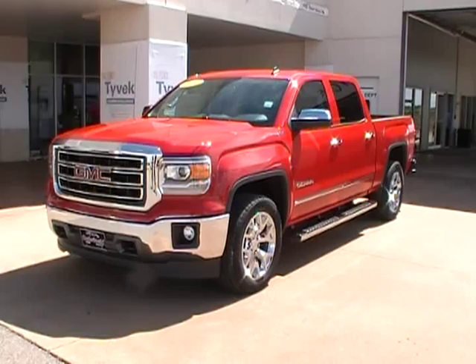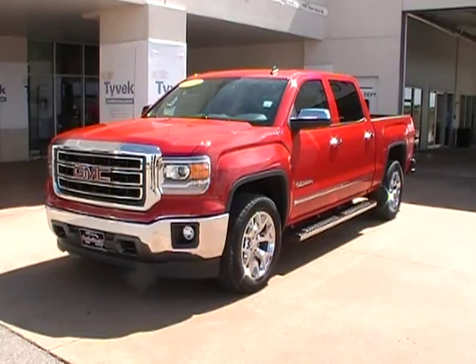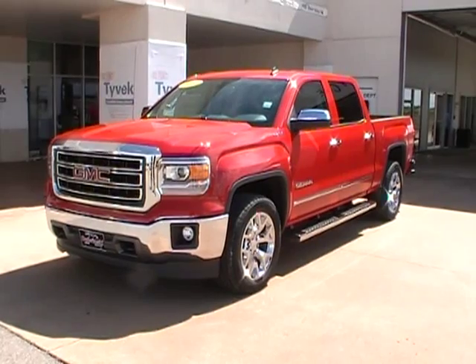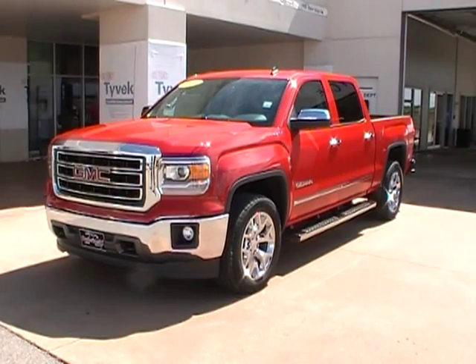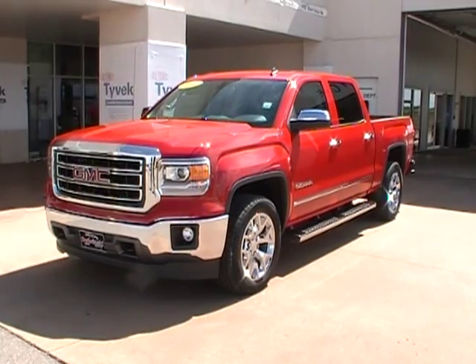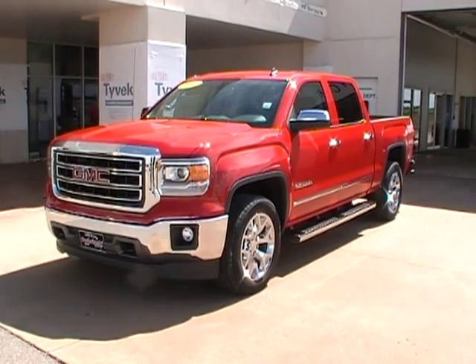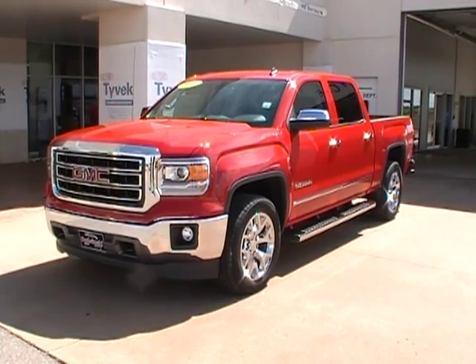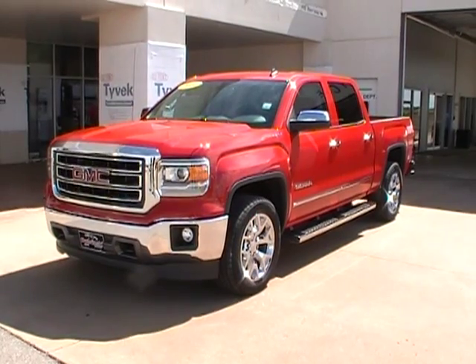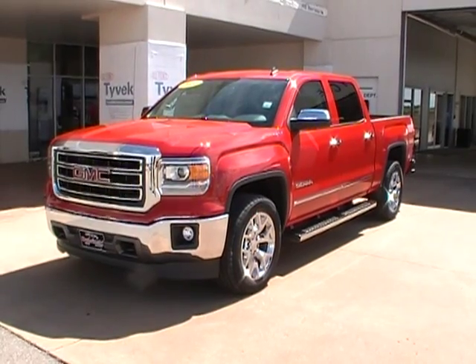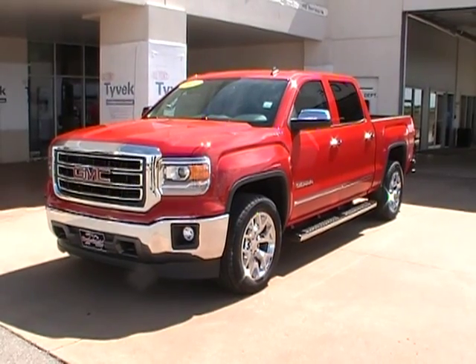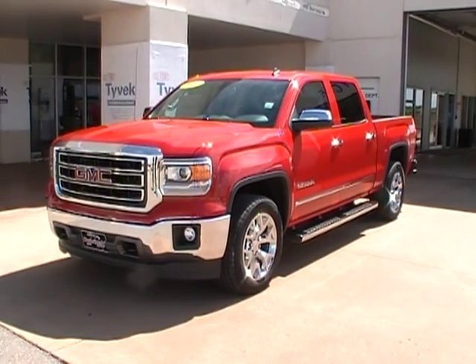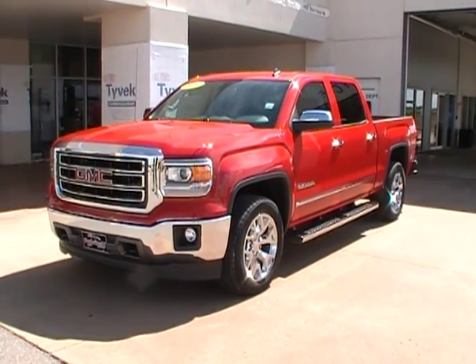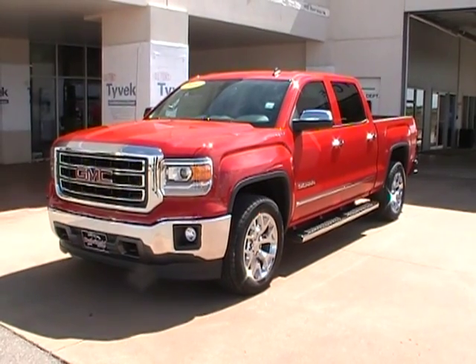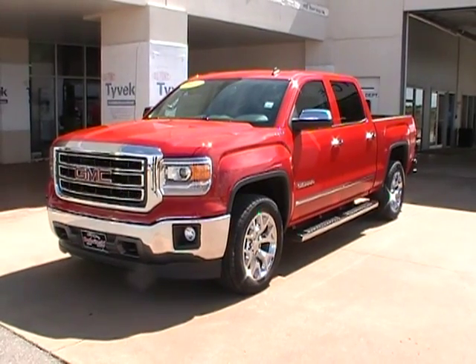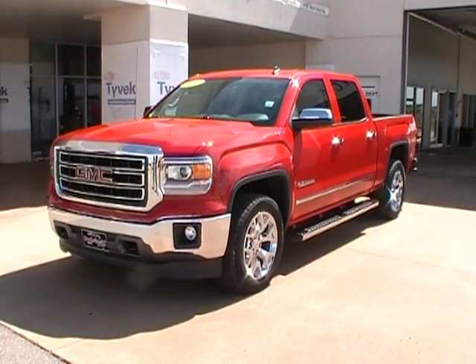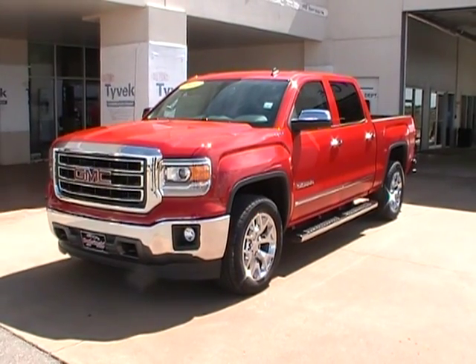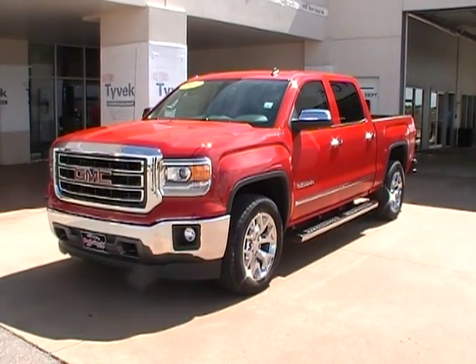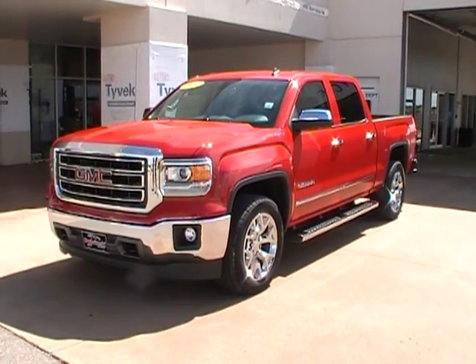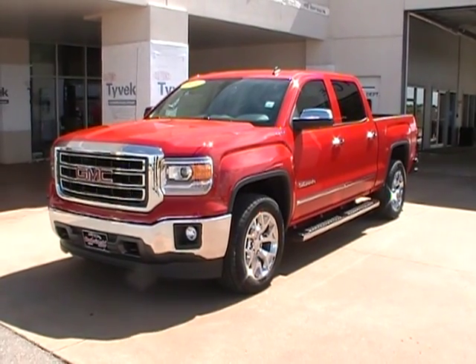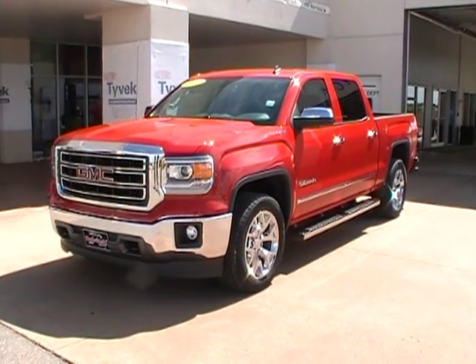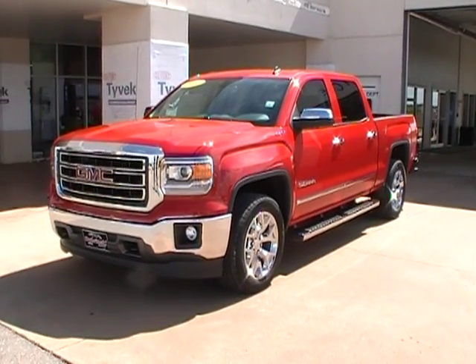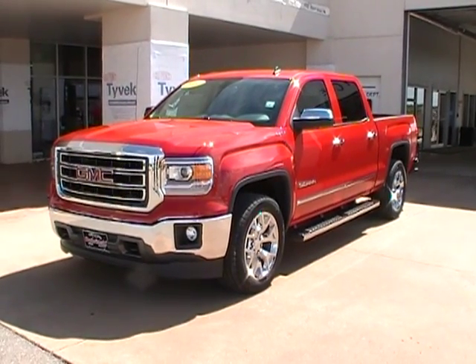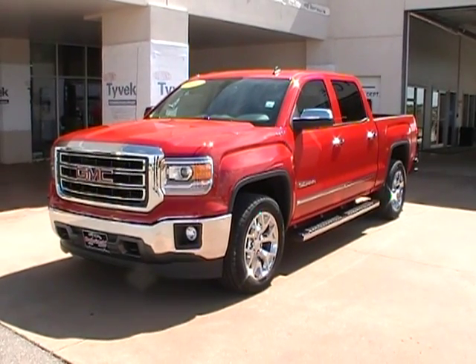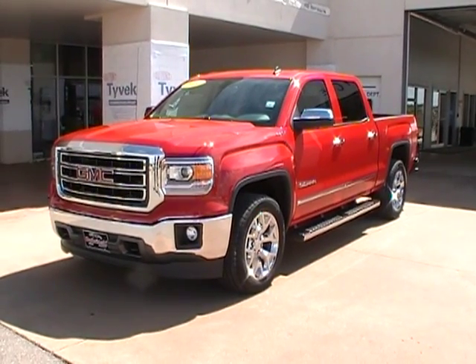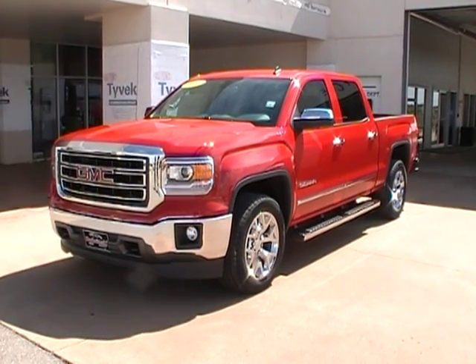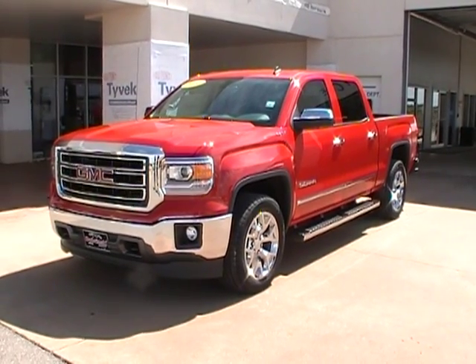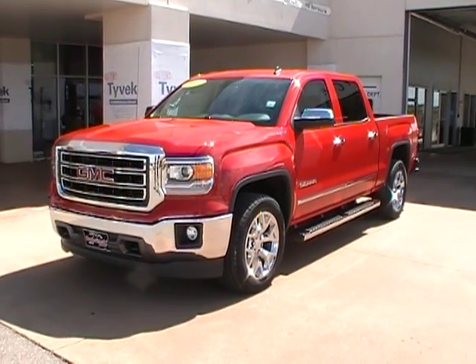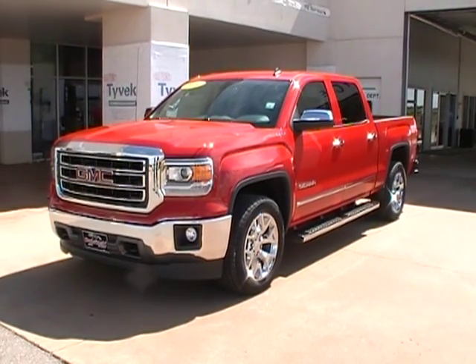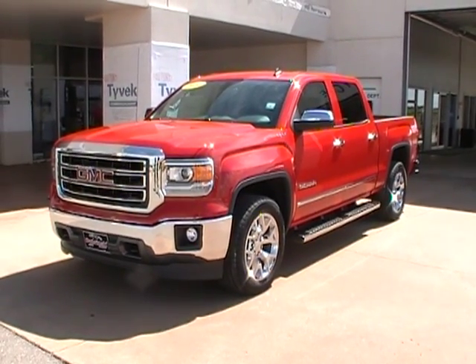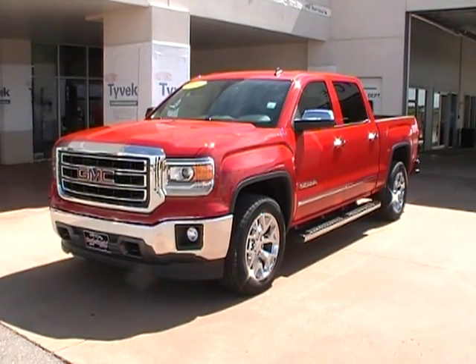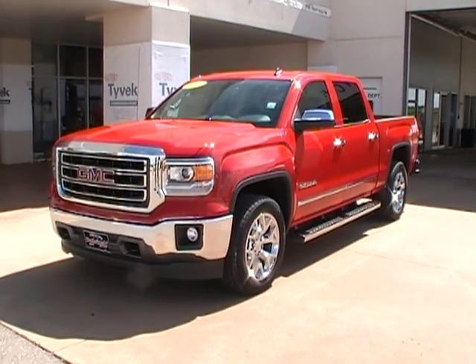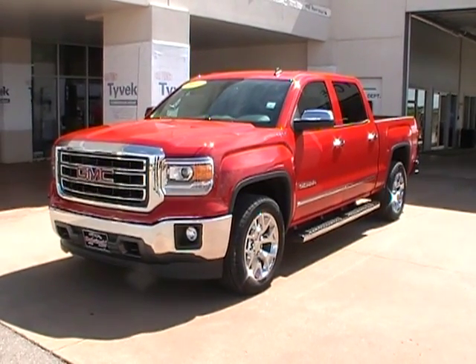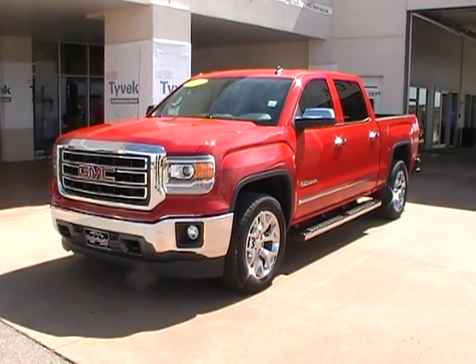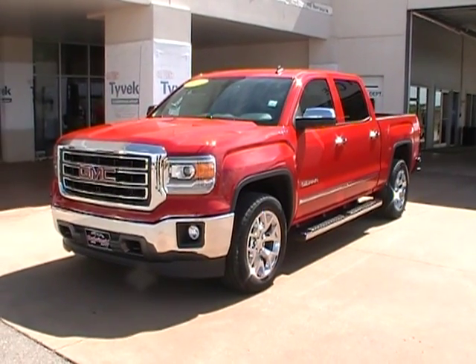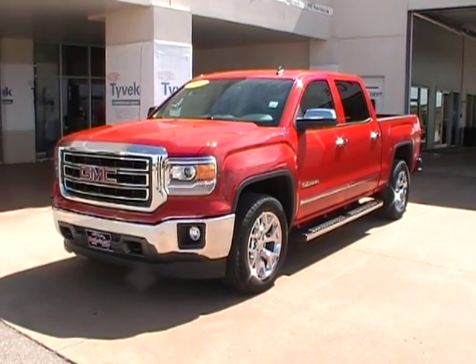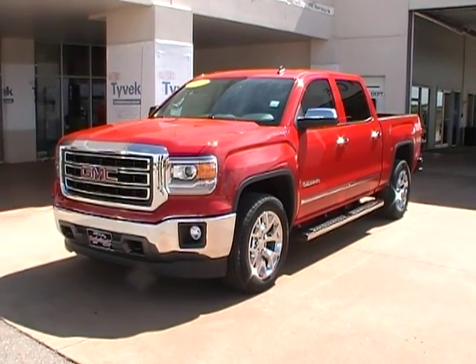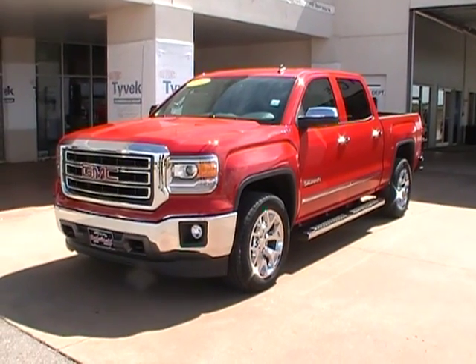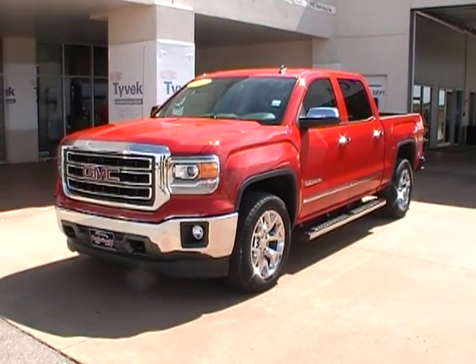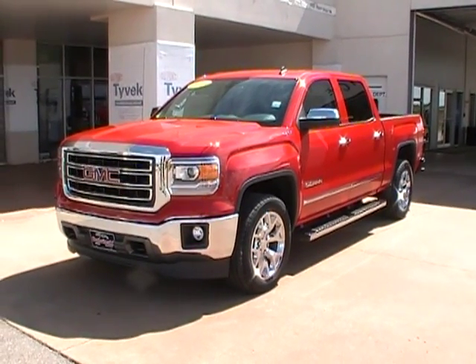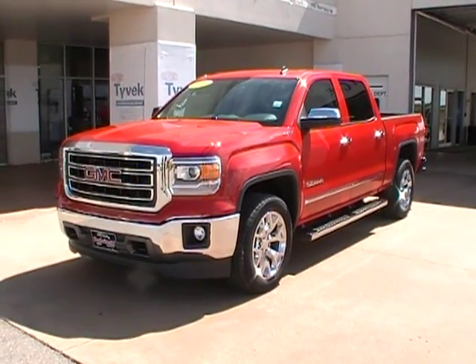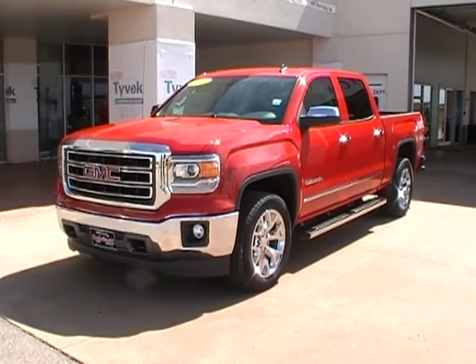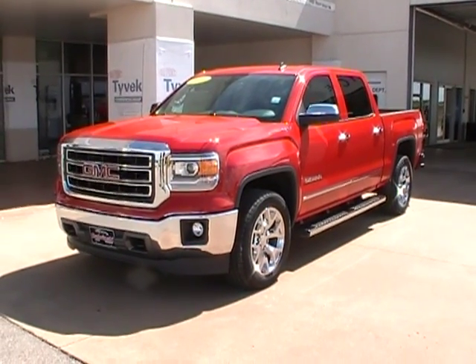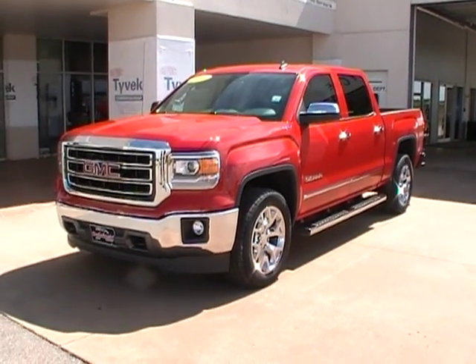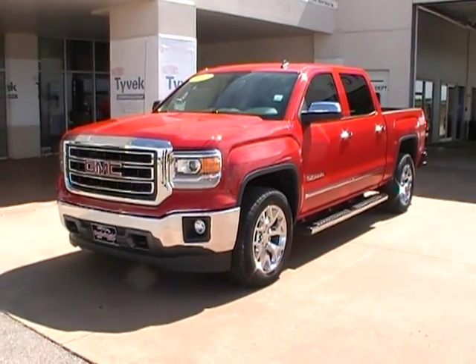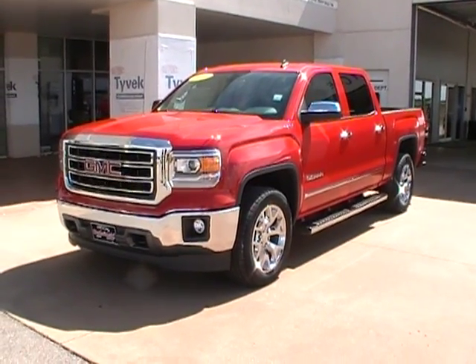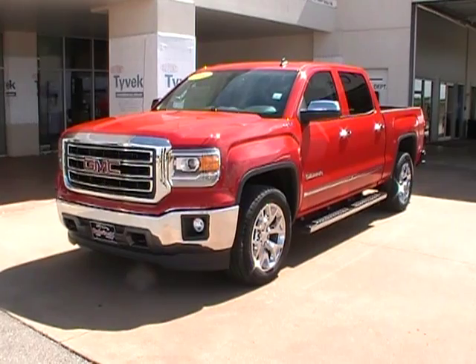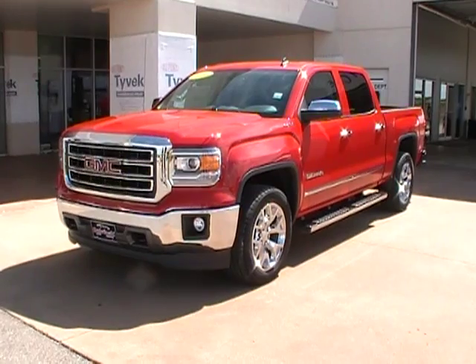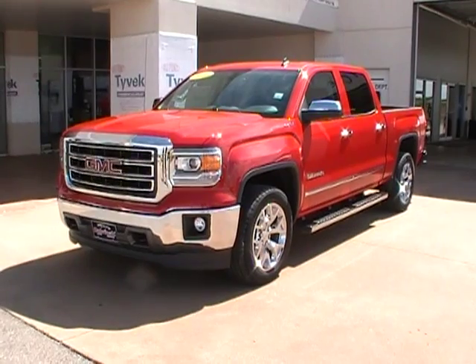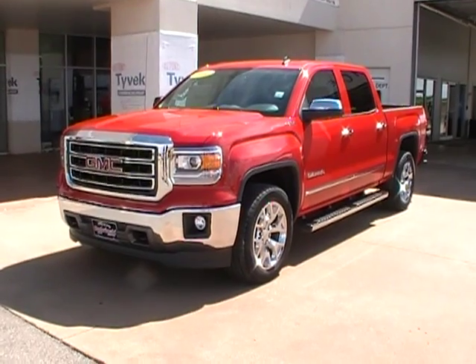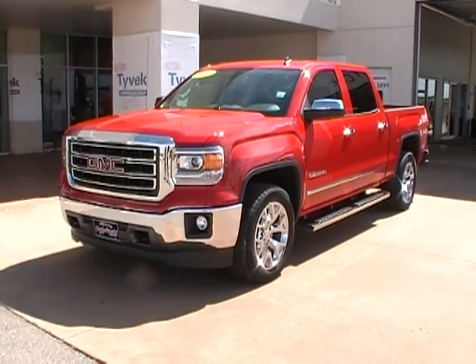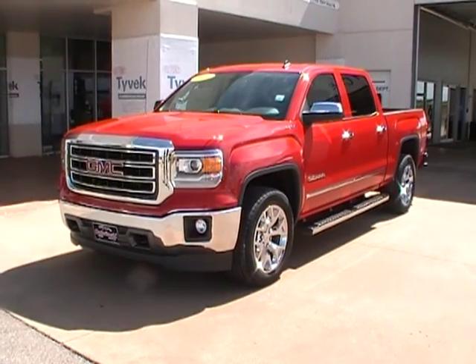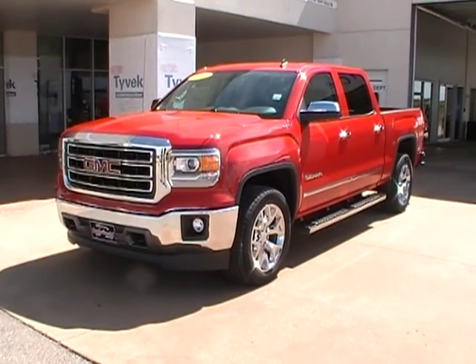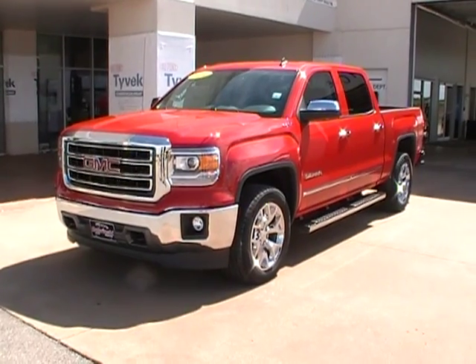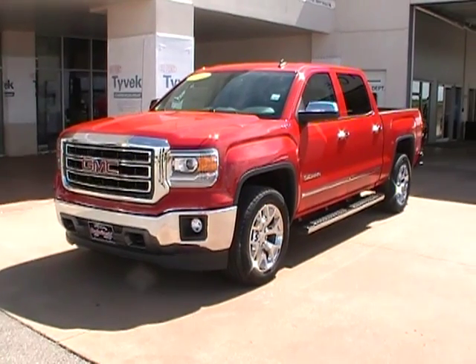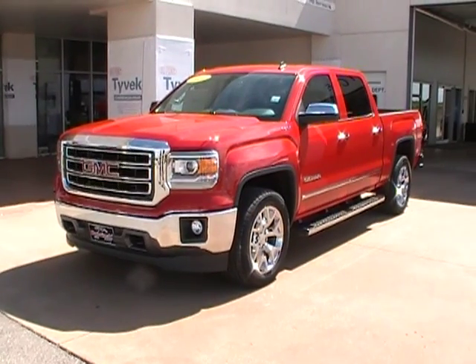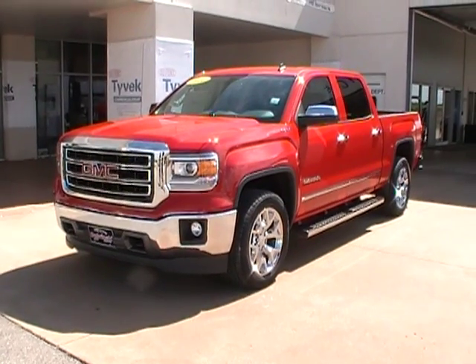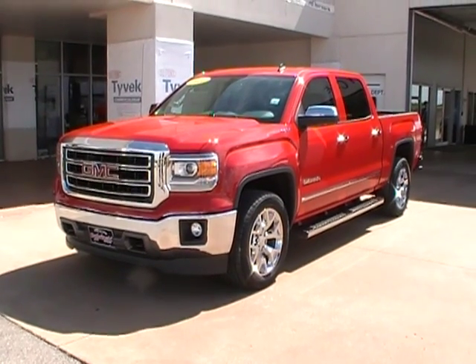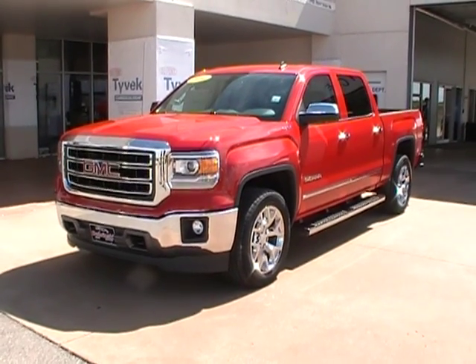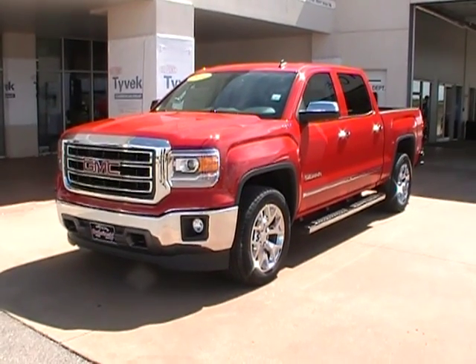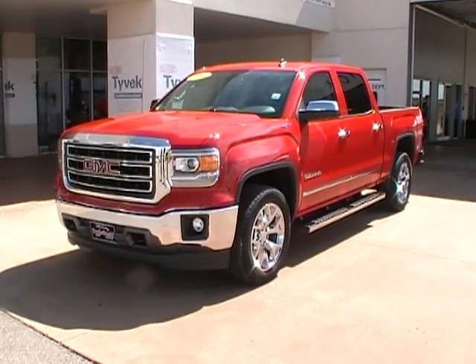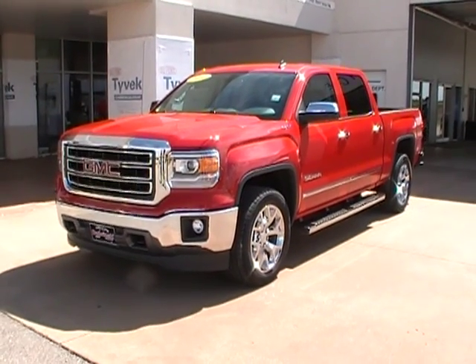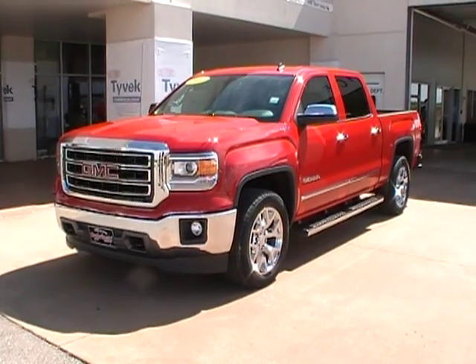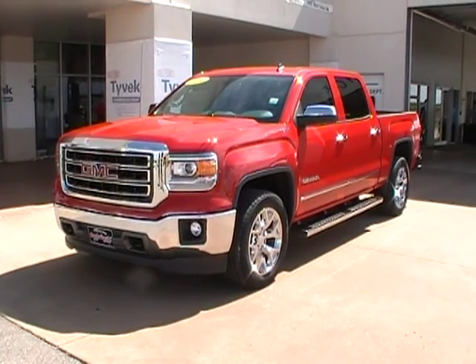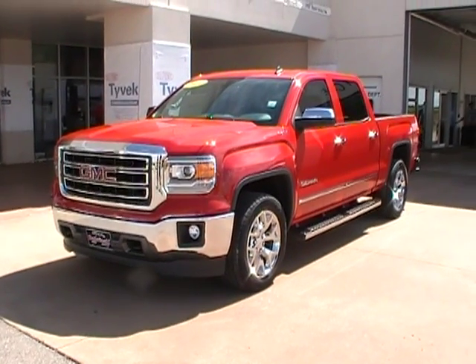Hello and welcome to Dombrinsky's here in Kingfisher. What we have here is a 2014 newly redesigned GMC Sierra.